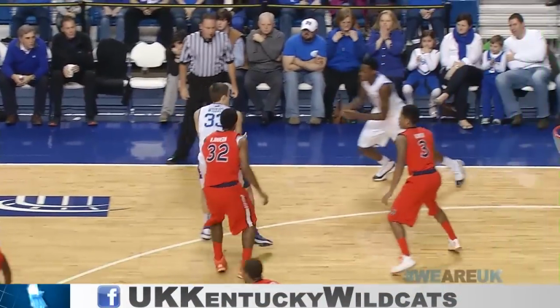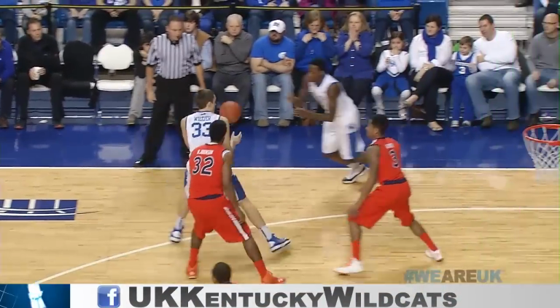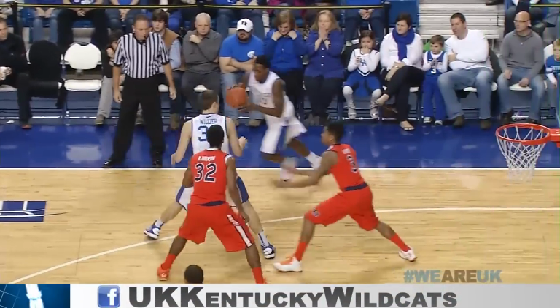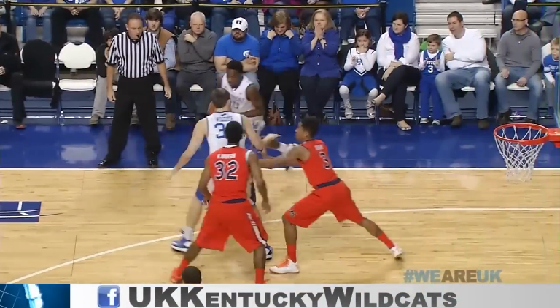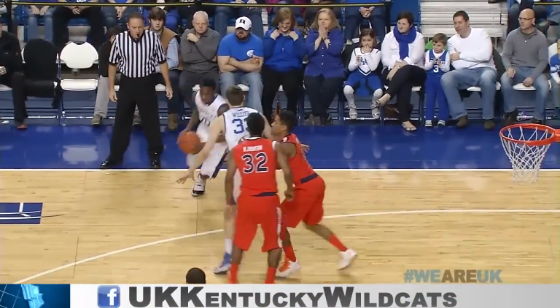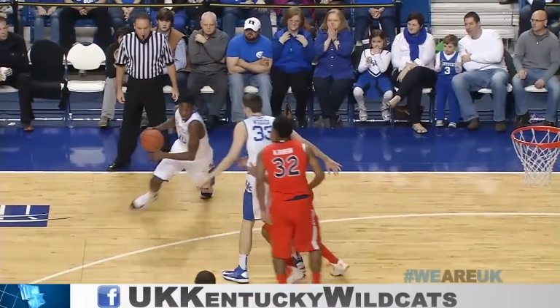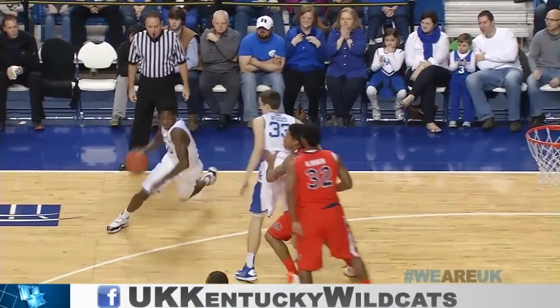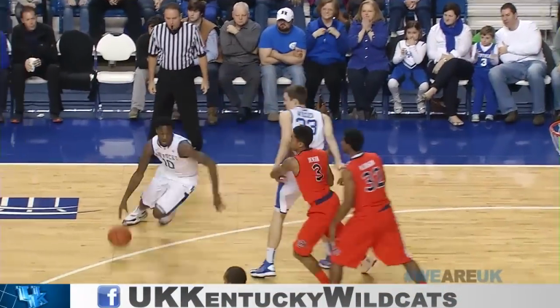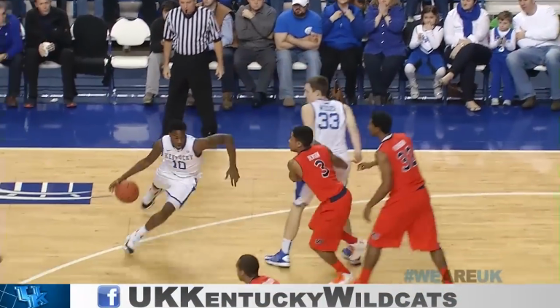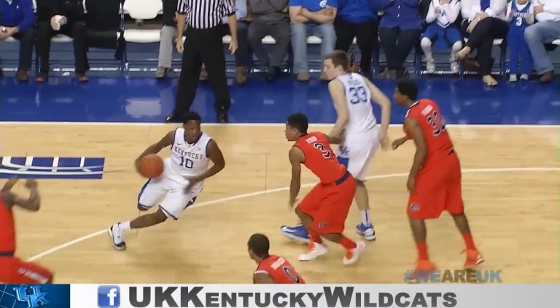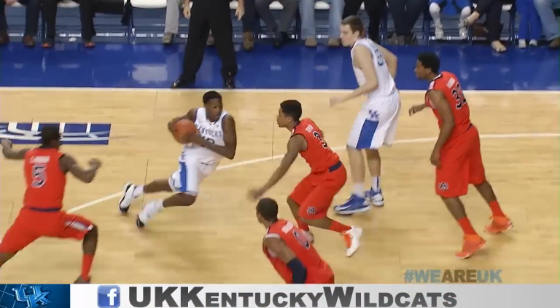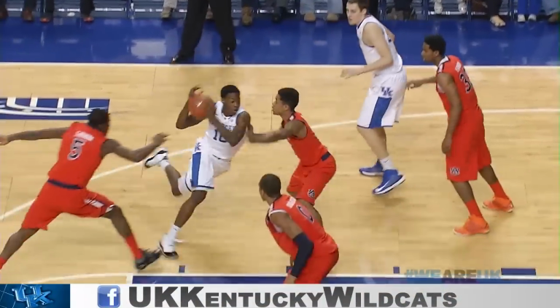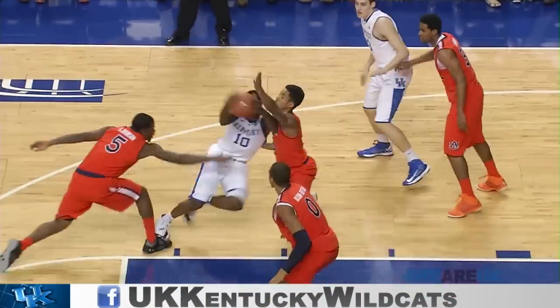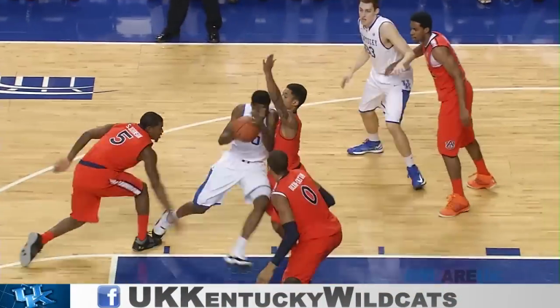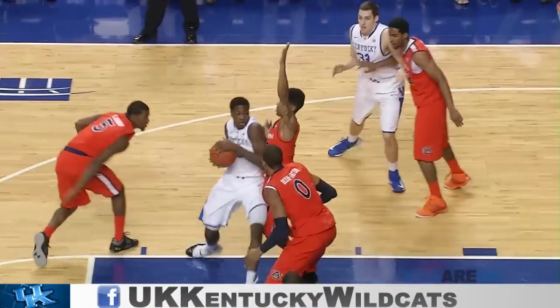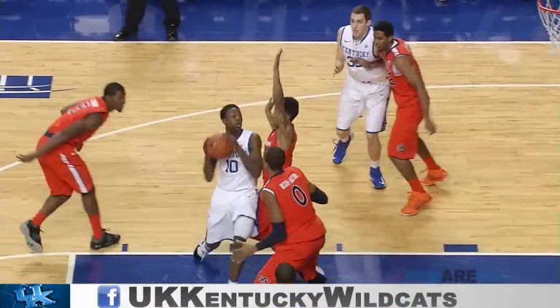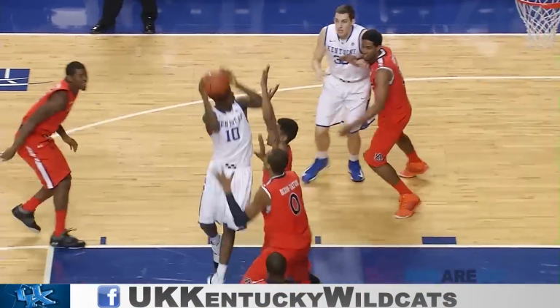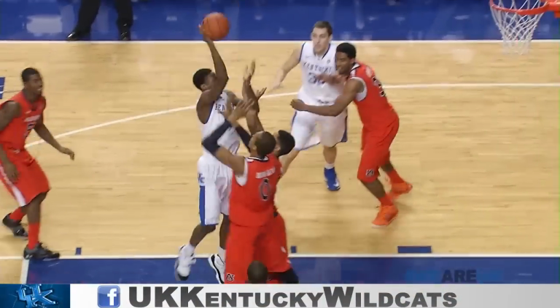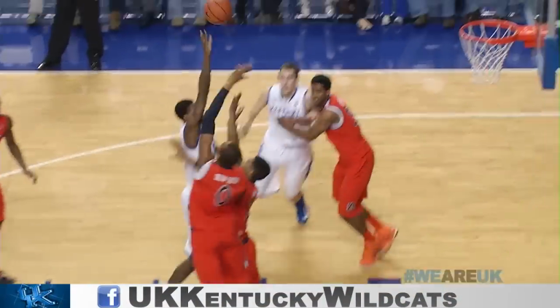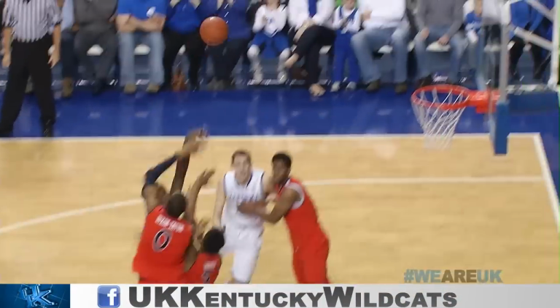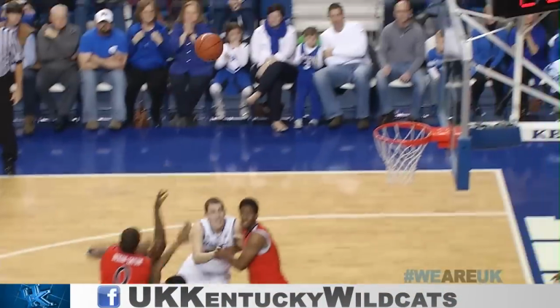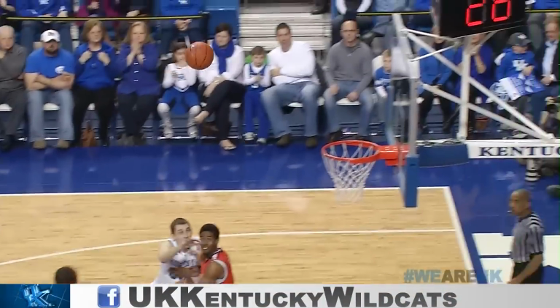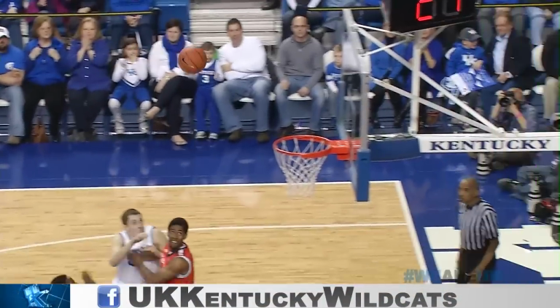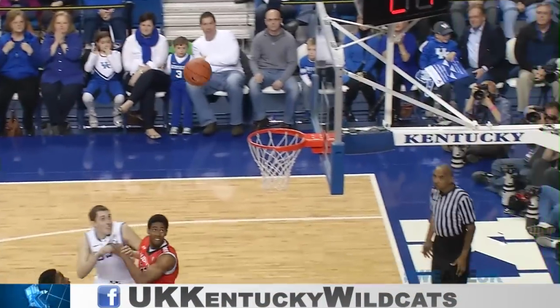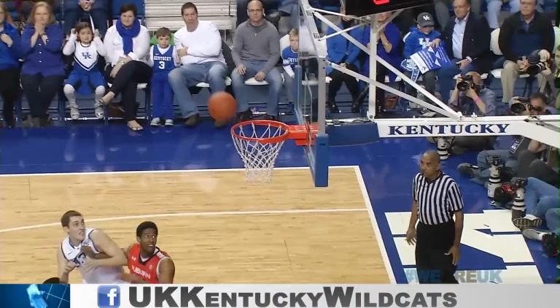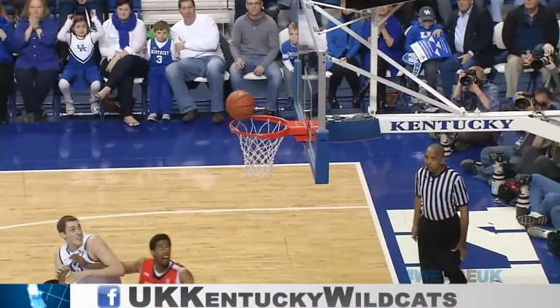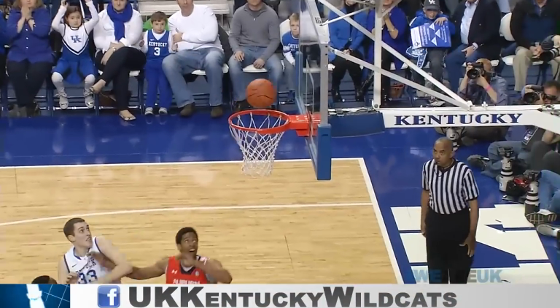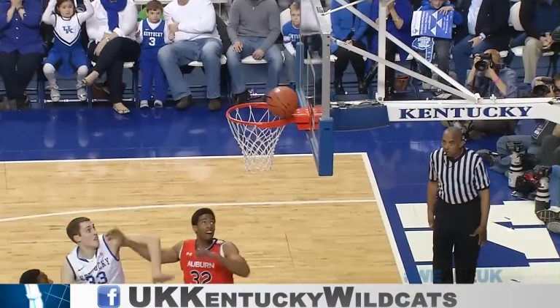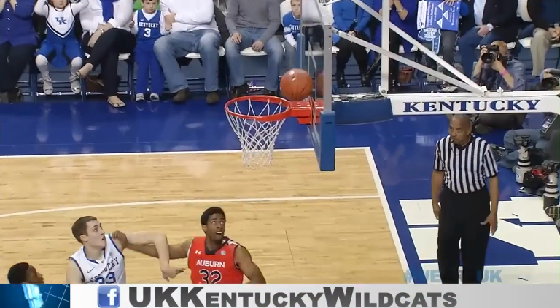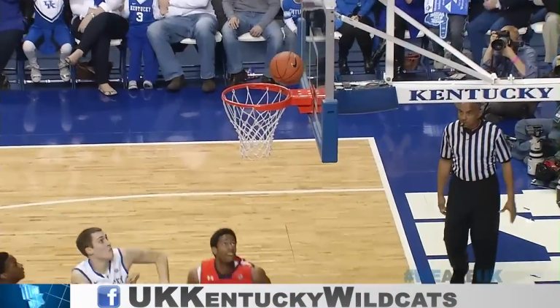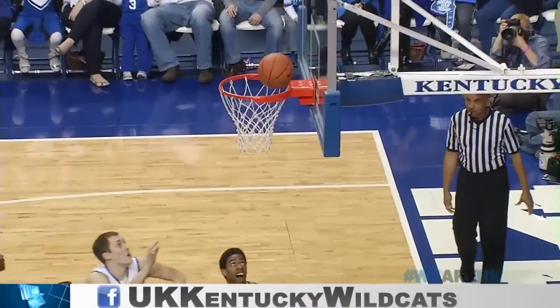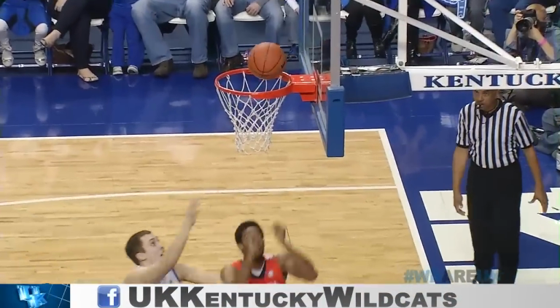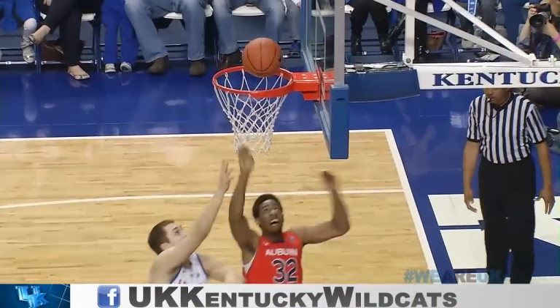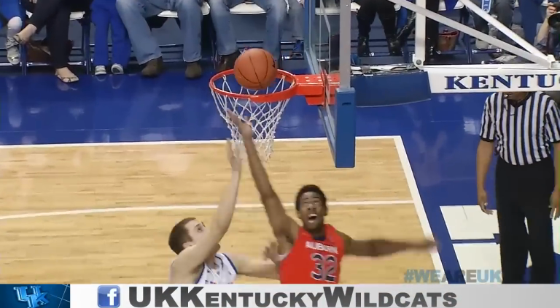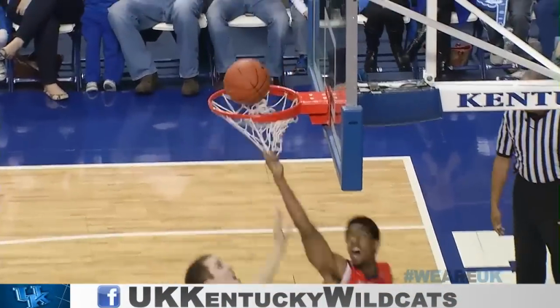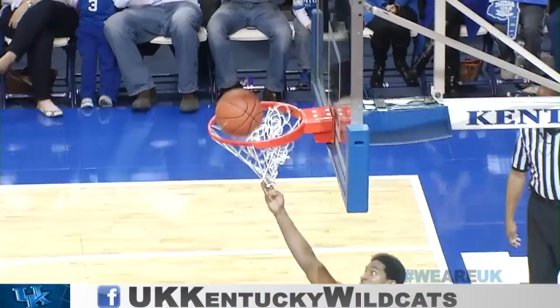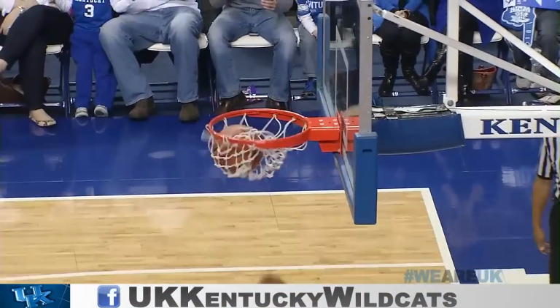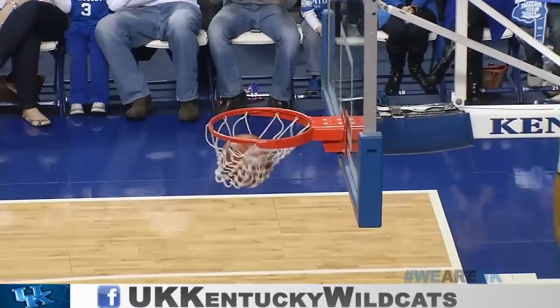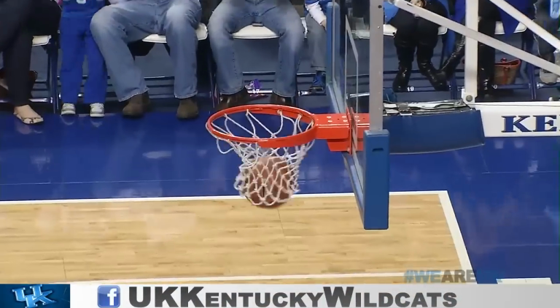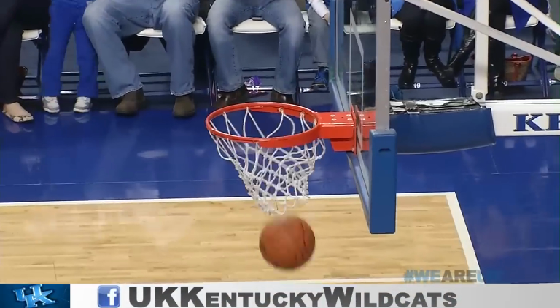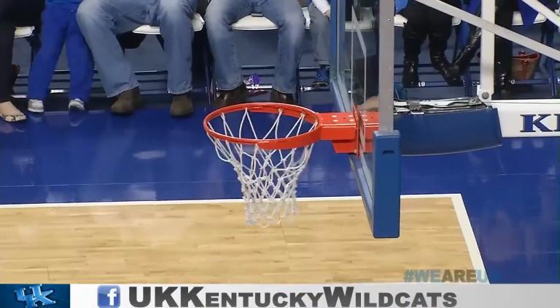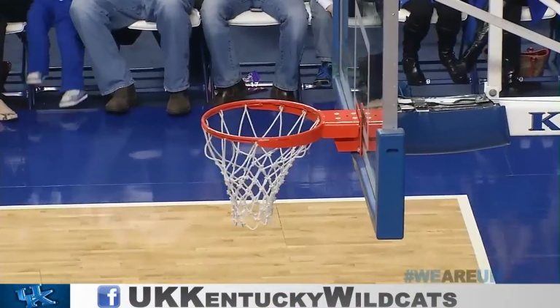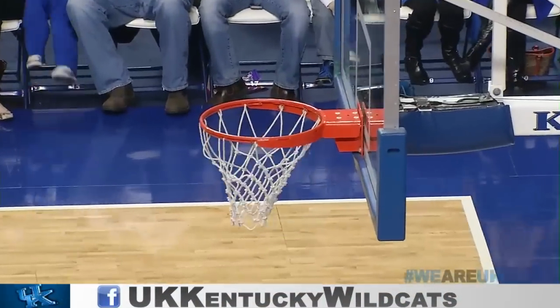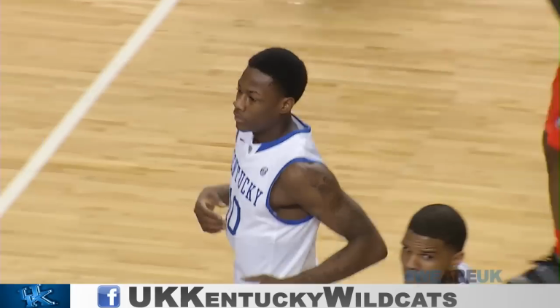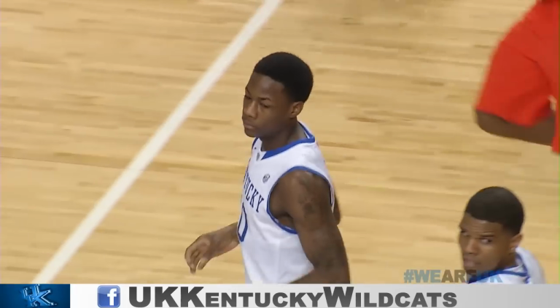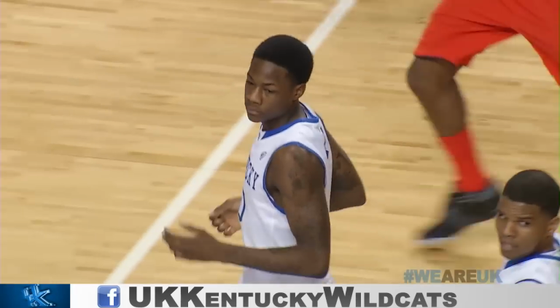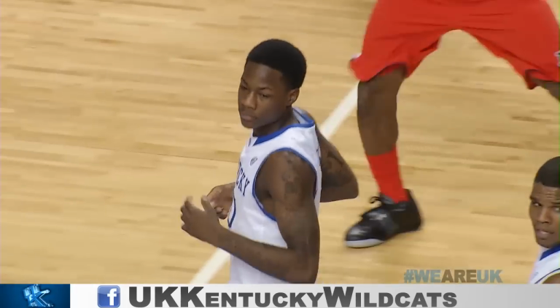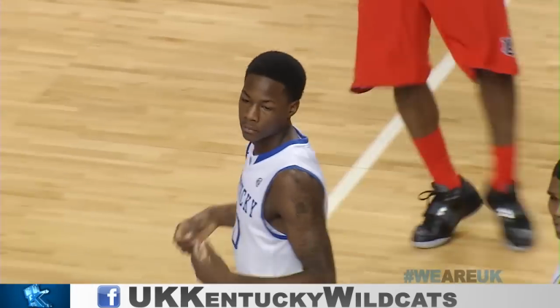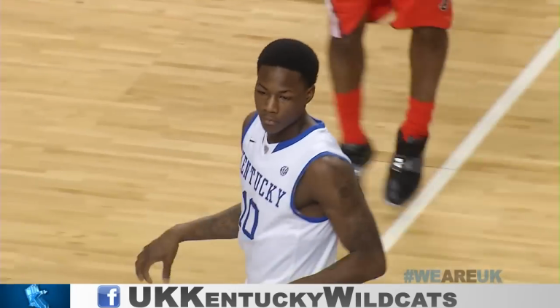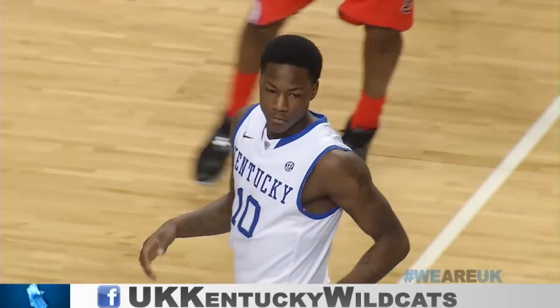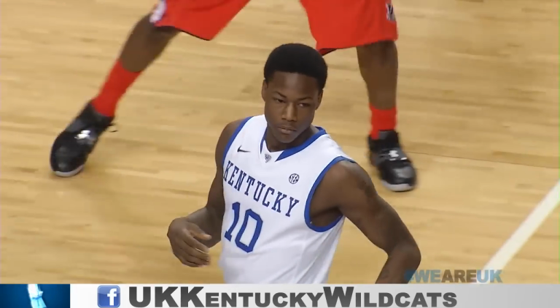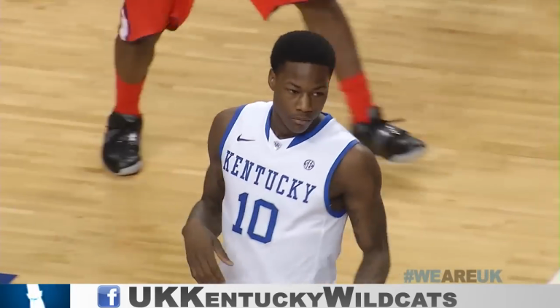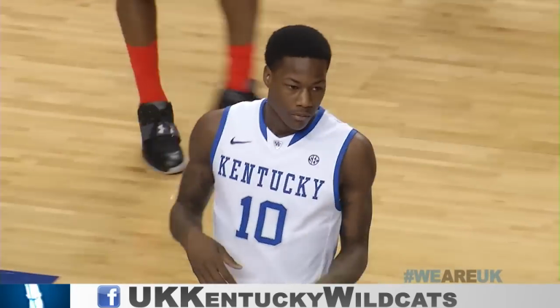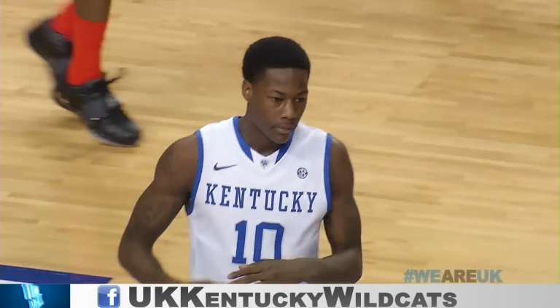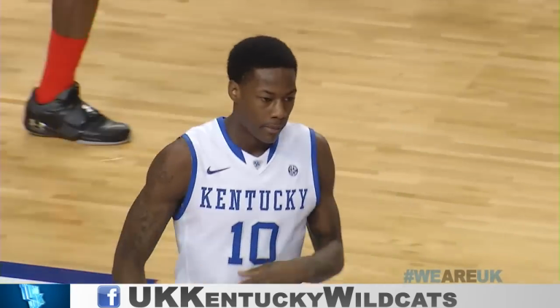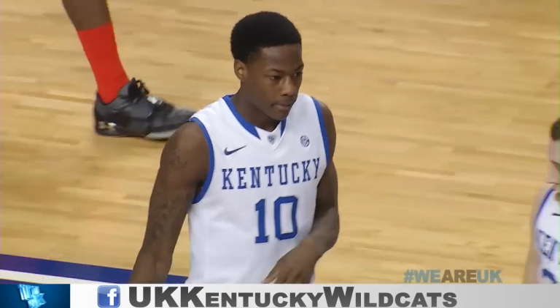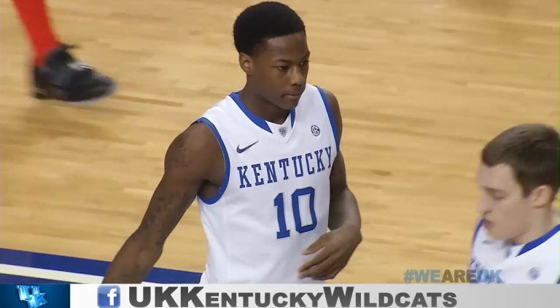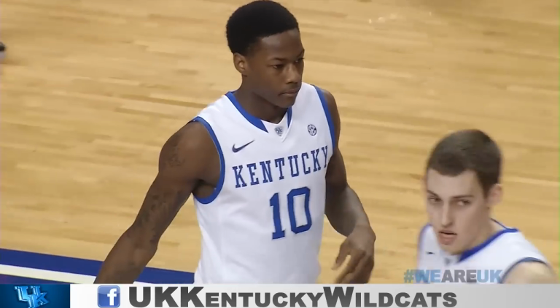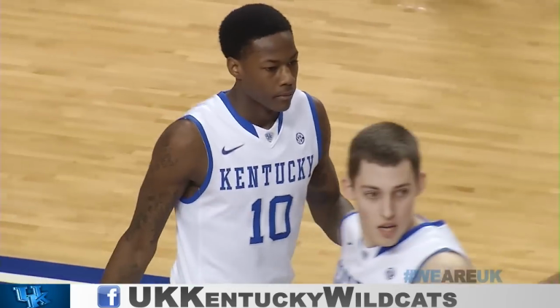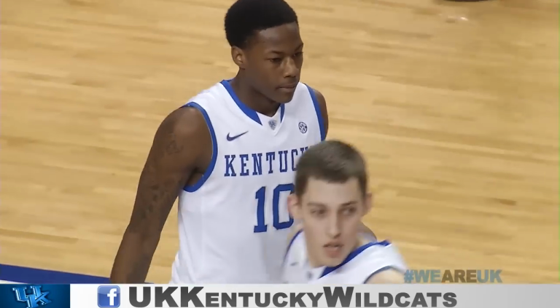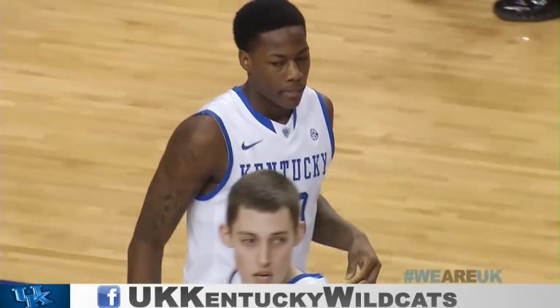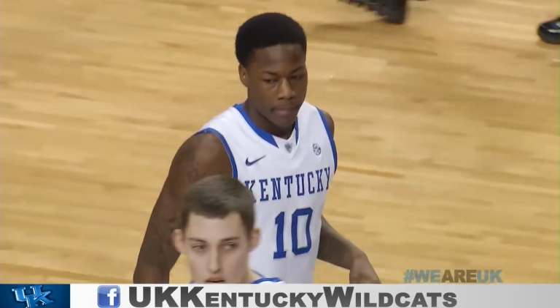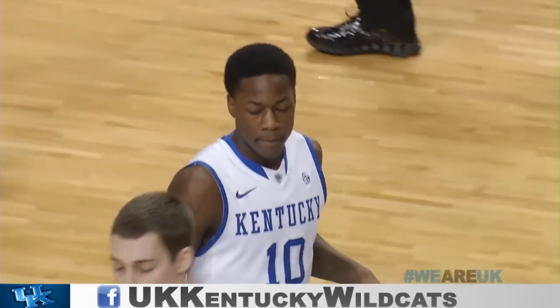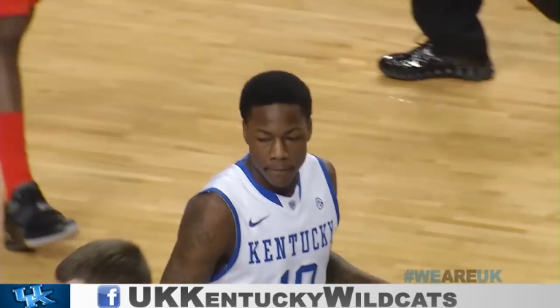Wilcher left side, hands it to Goodwin. Goodwin into the paint, gets bumped, floats it up and it goes in for Archie Goodwin. Nice soft touch.